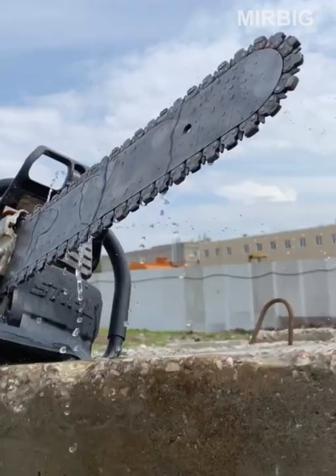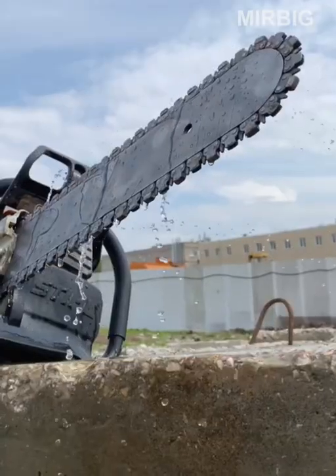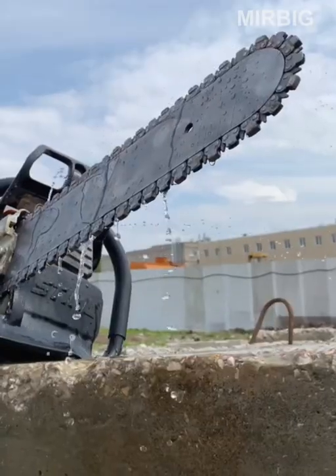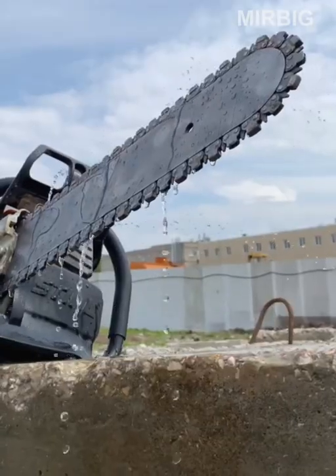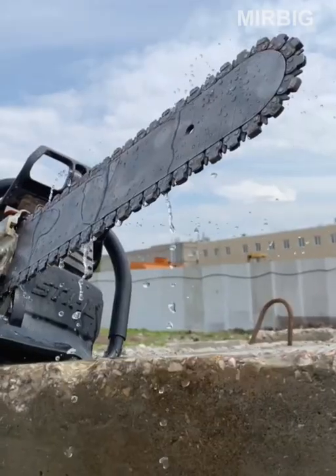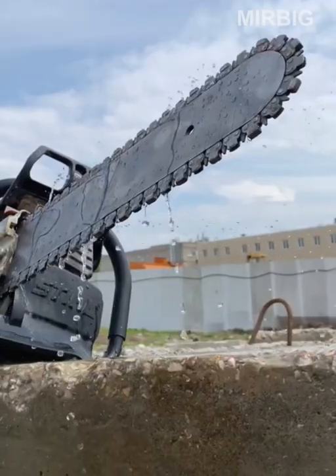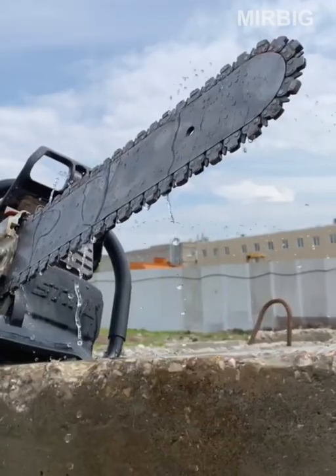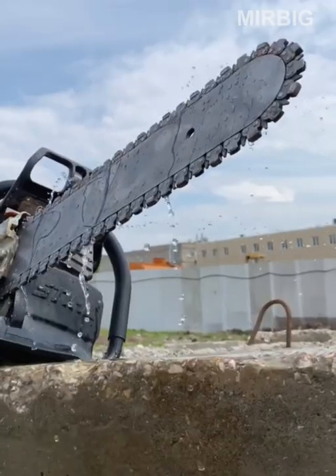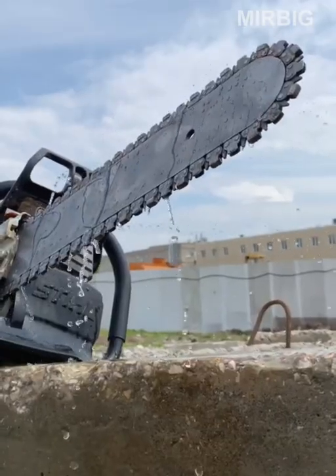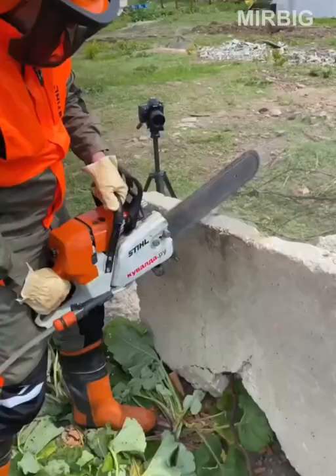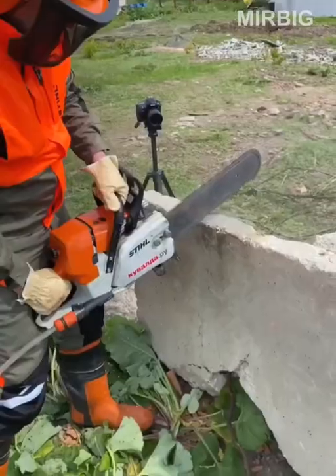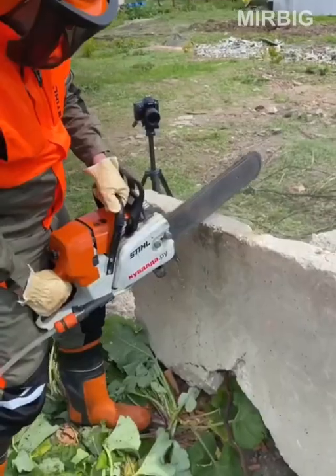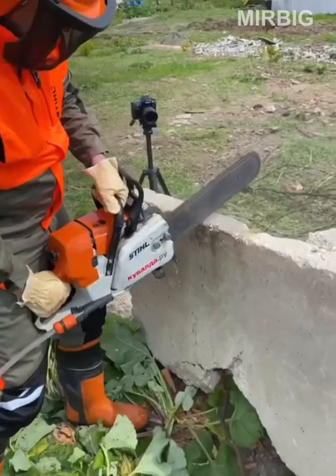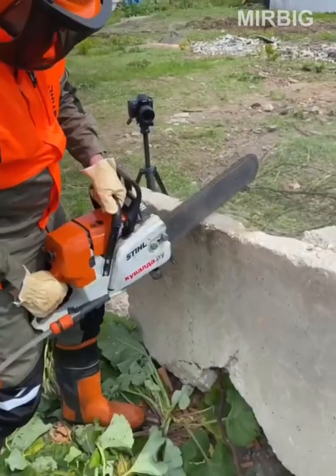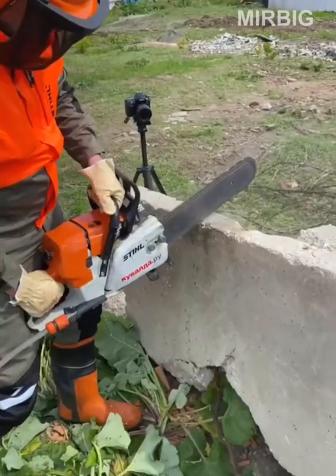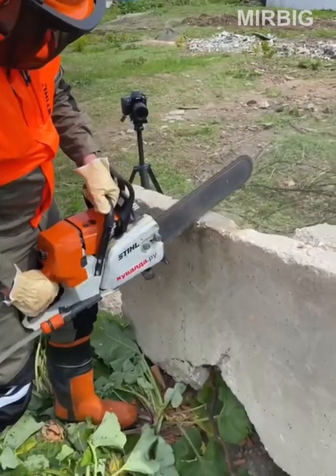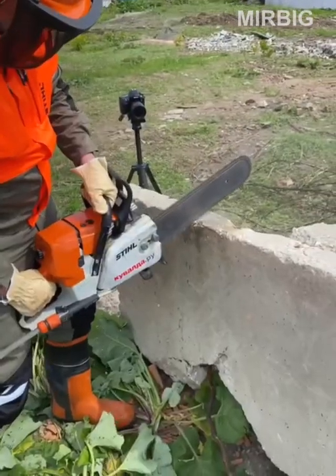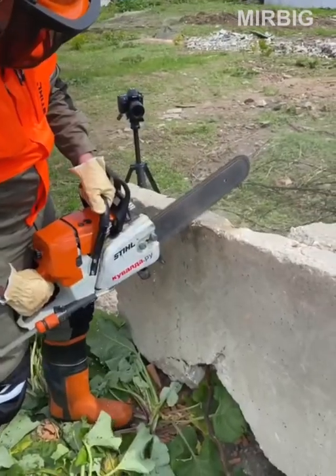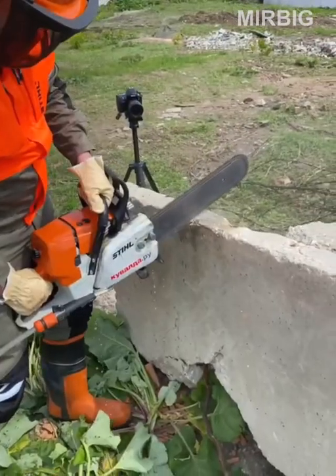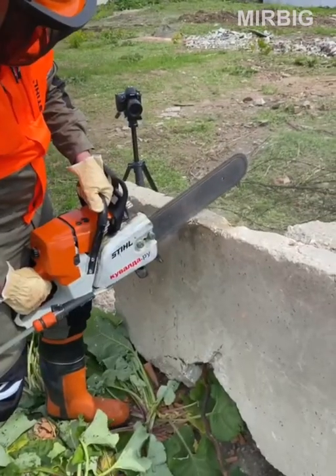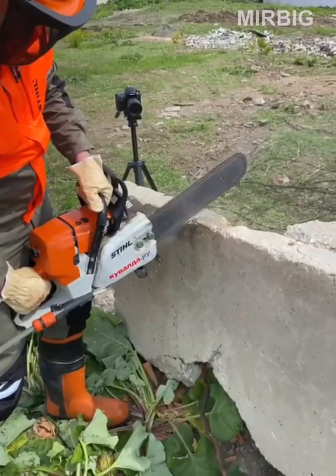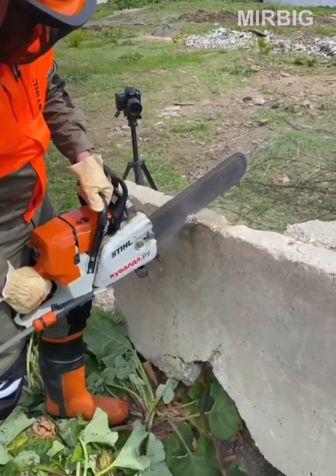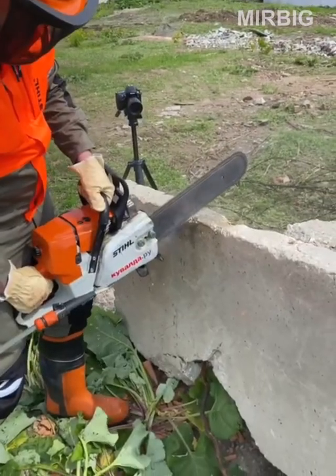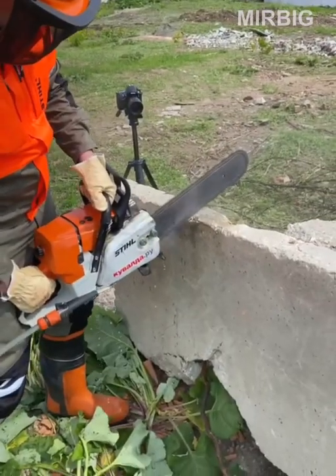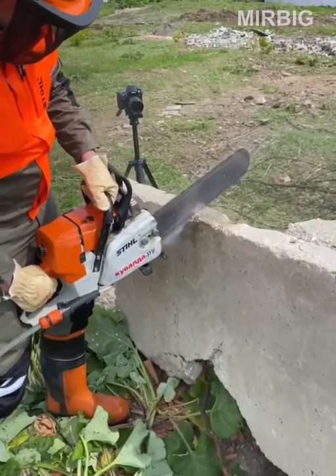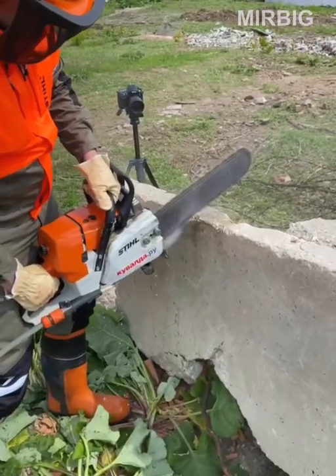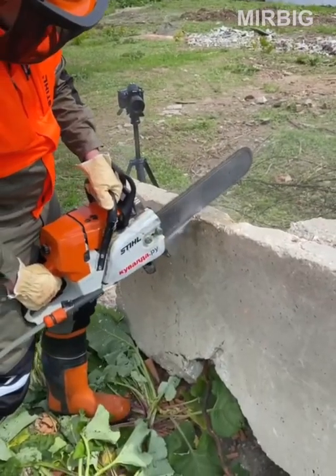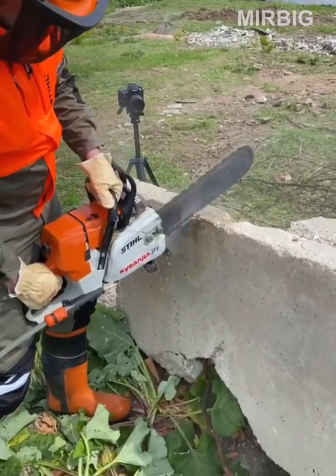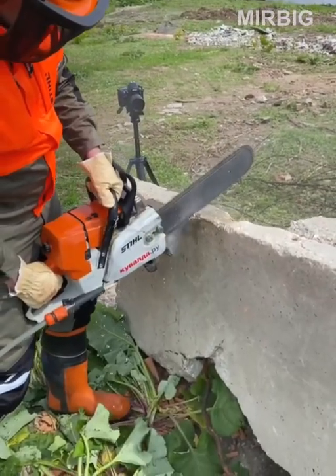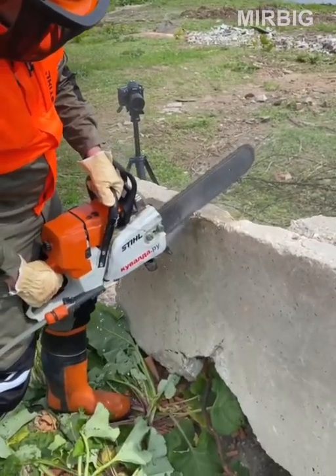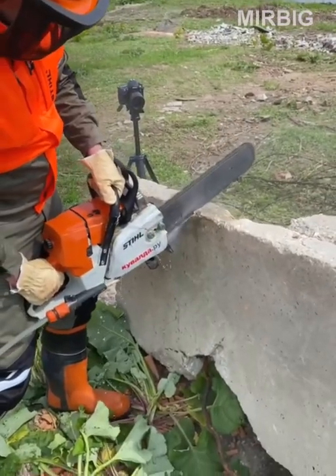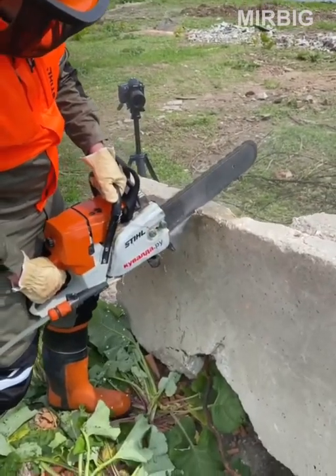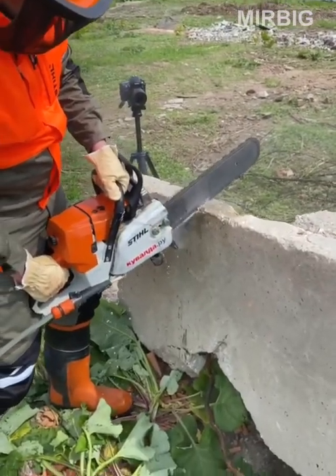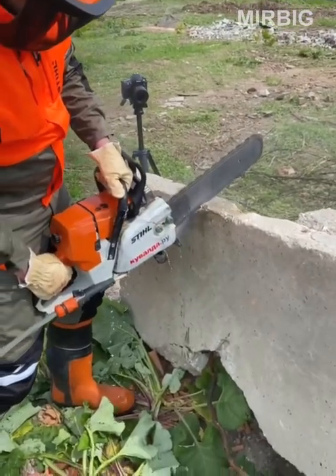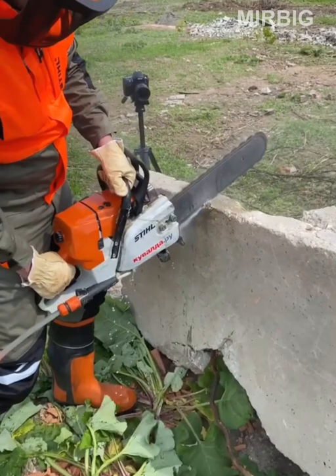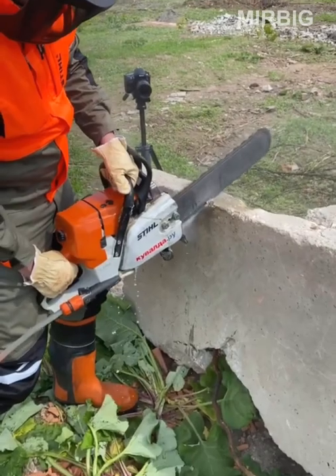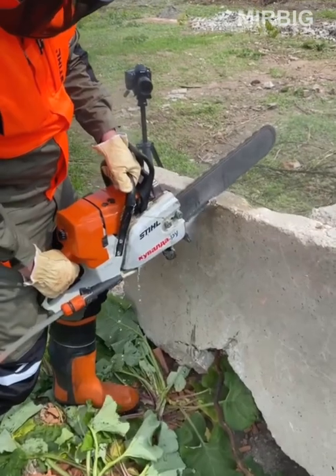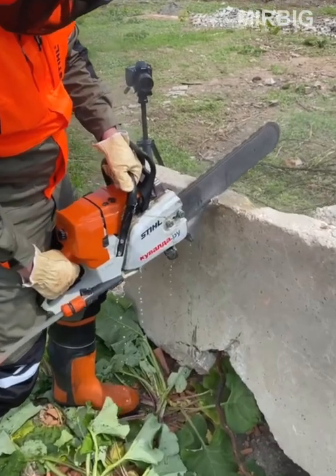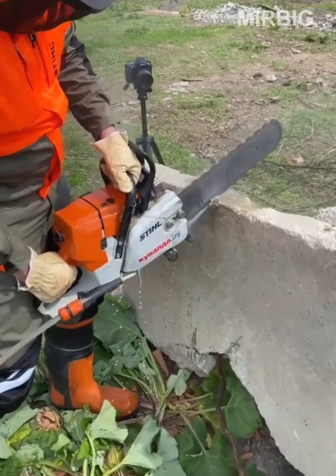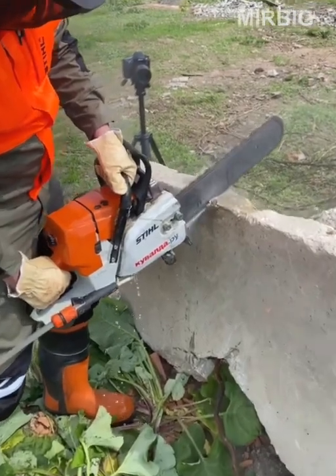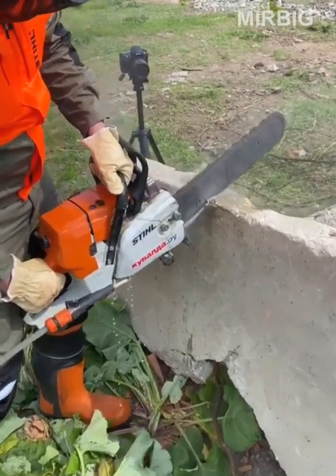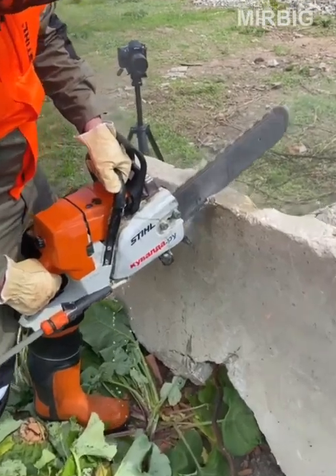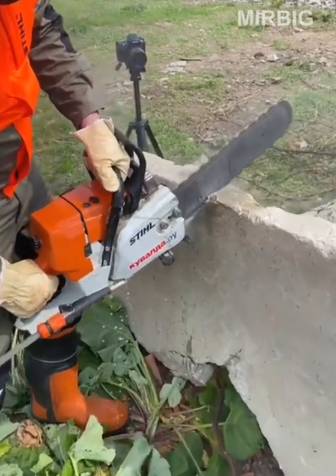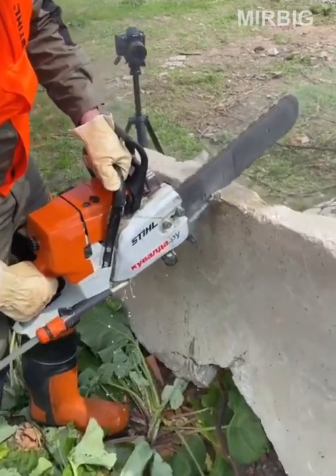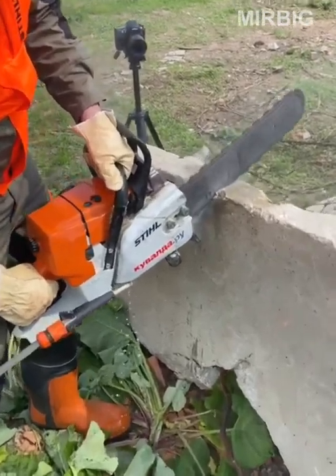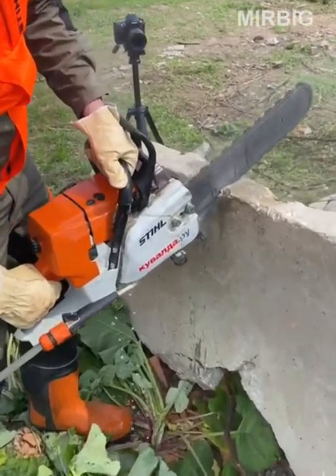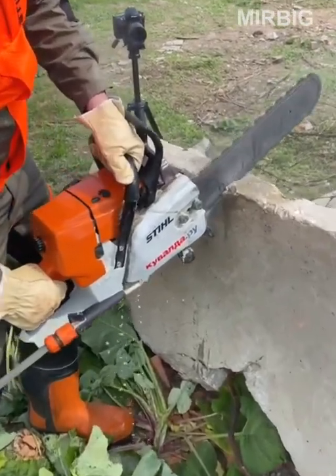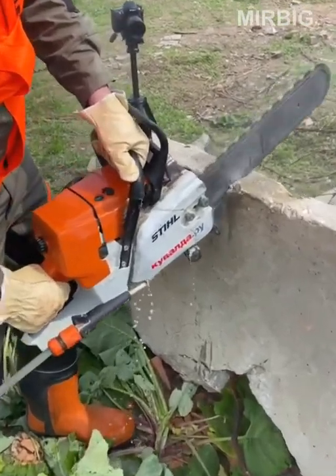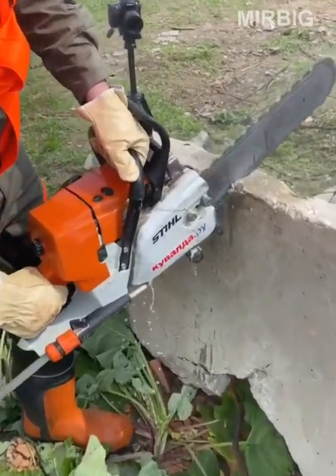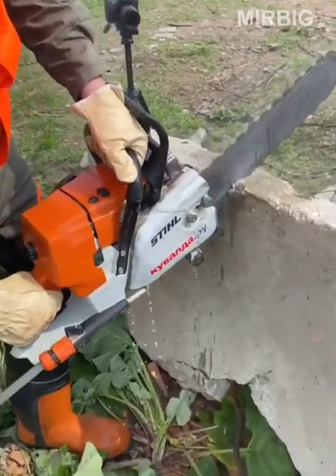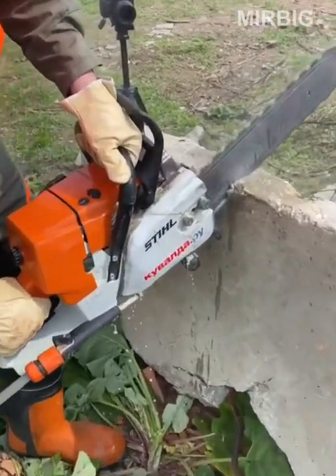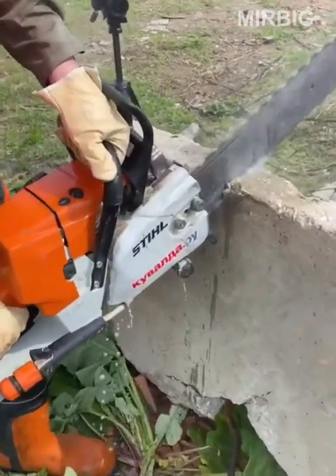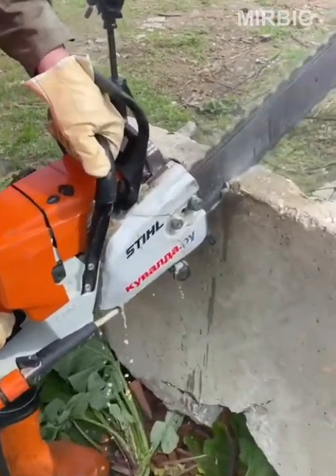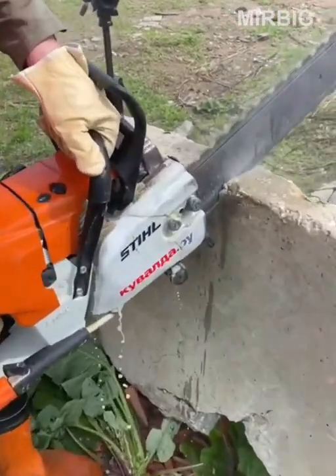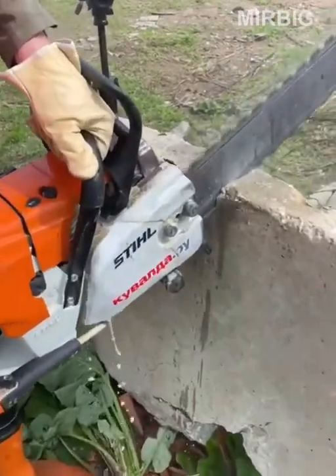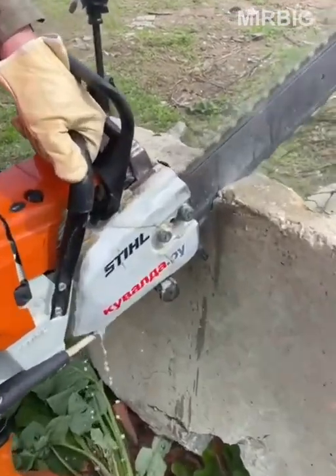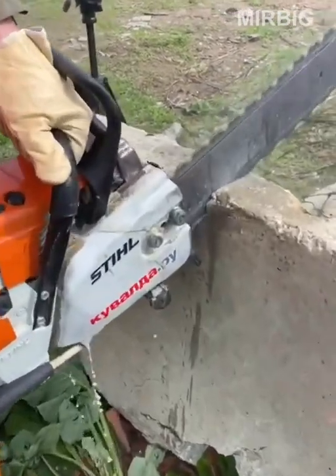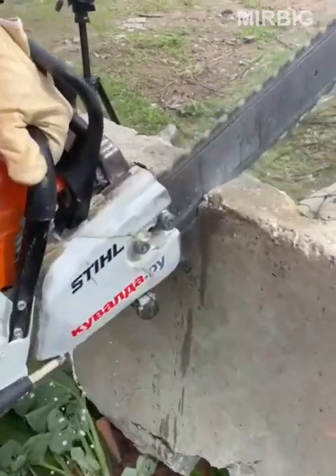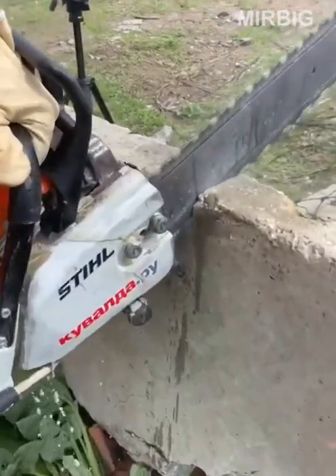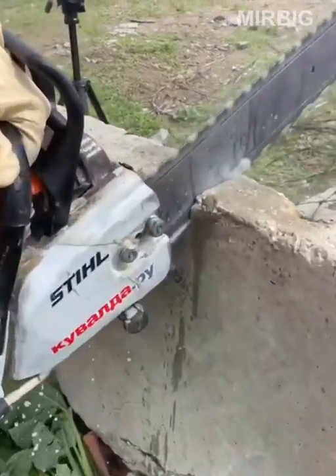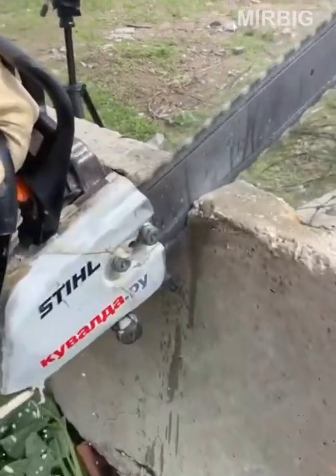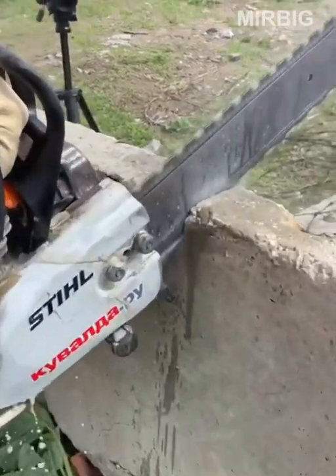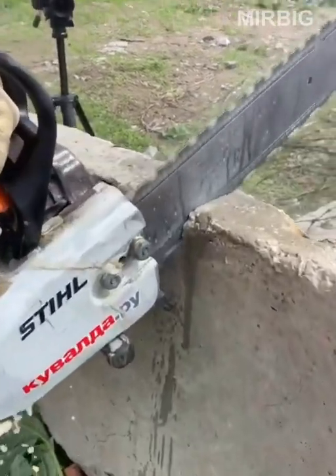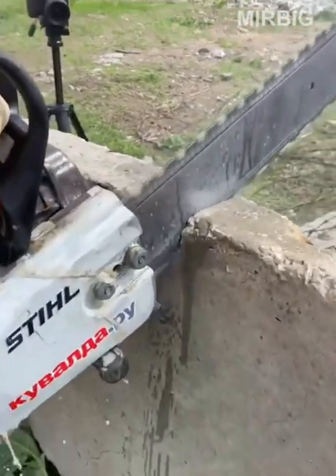A gasoline chainsaw for concrete is an industrial tool for cutting concrete and stone structures.